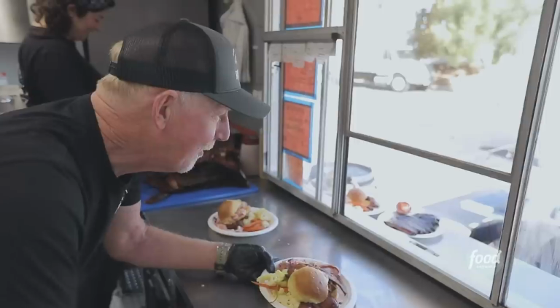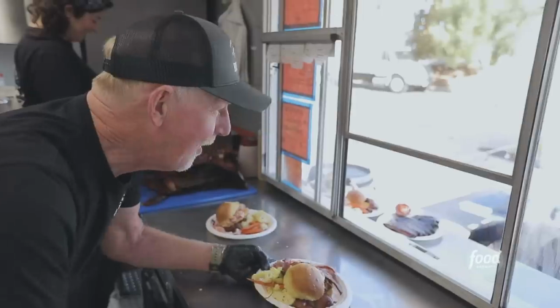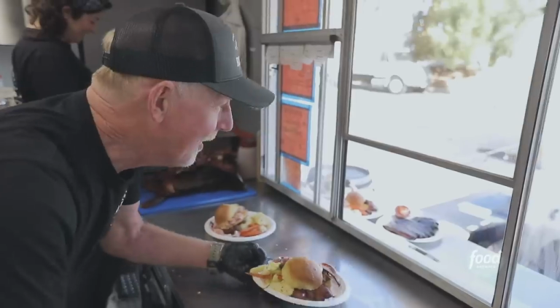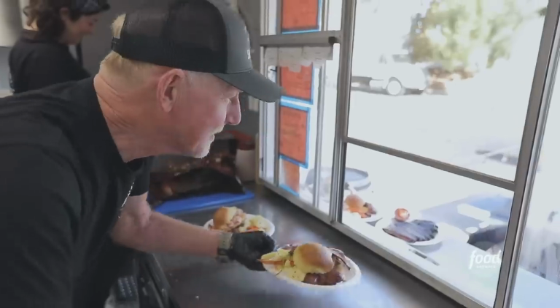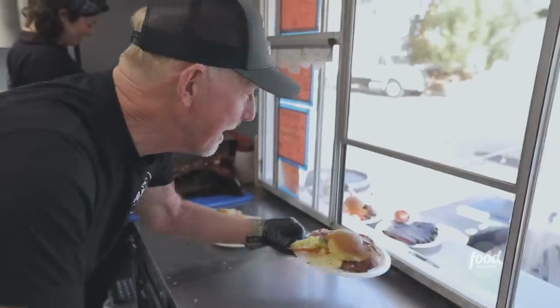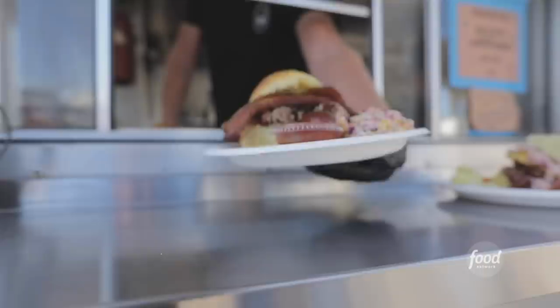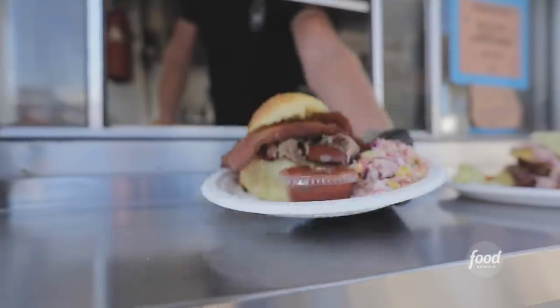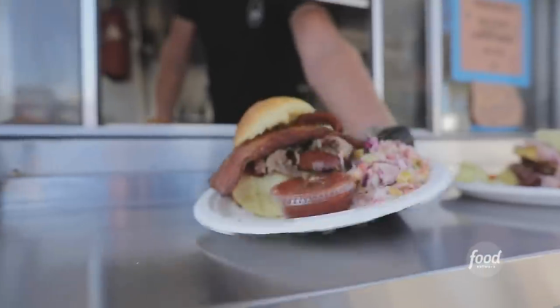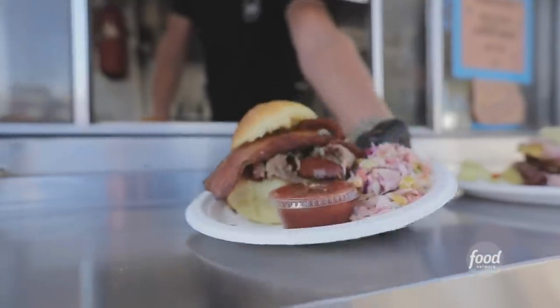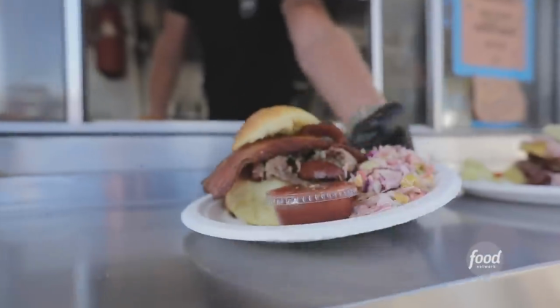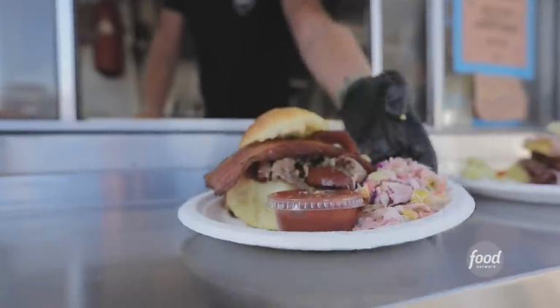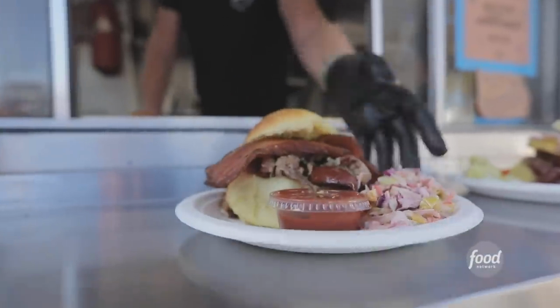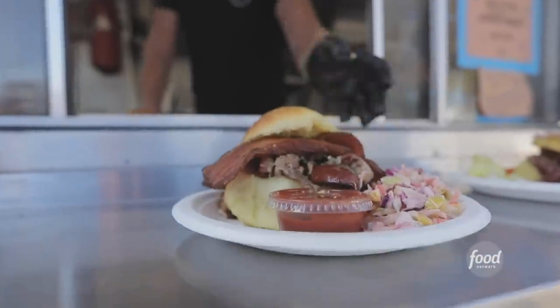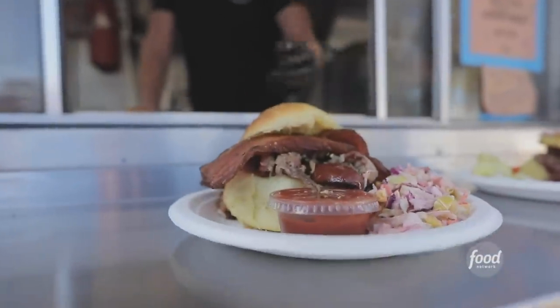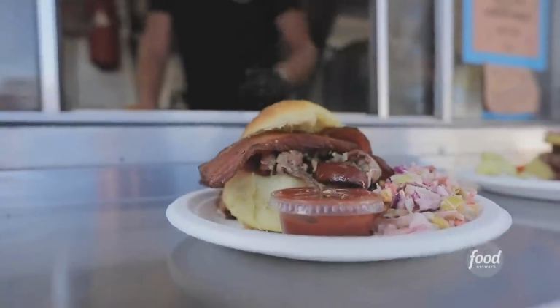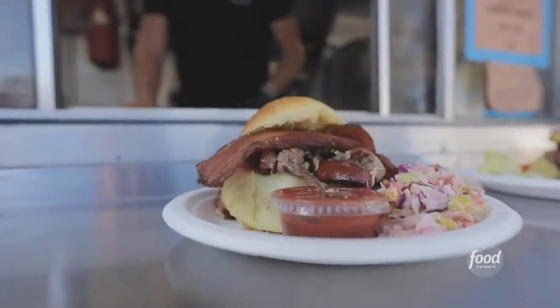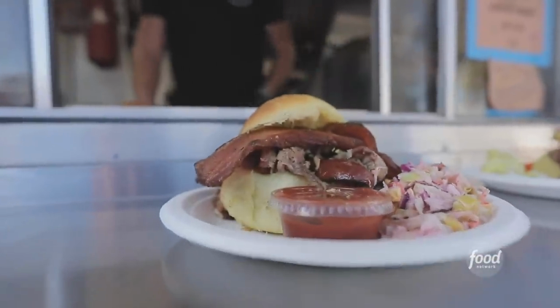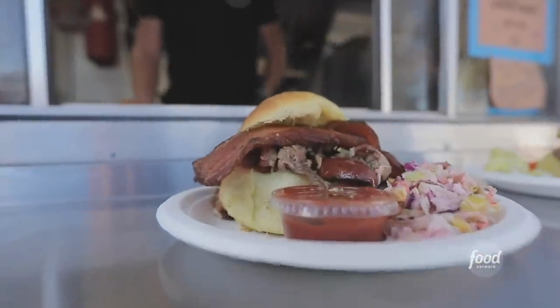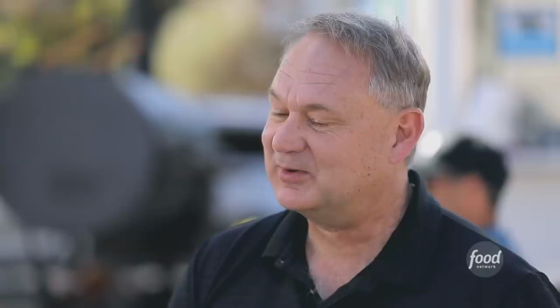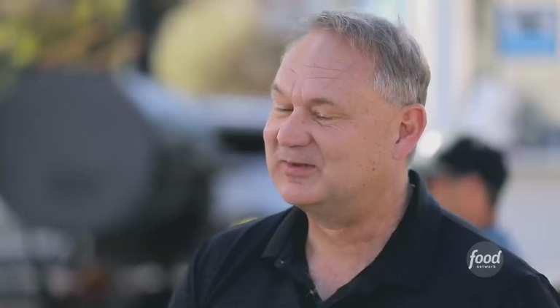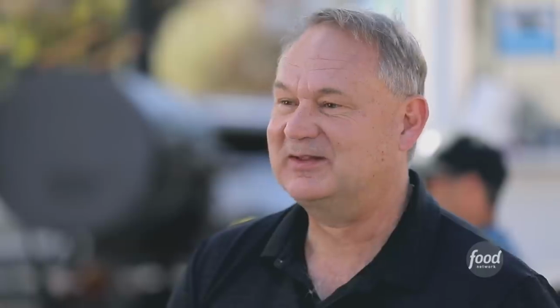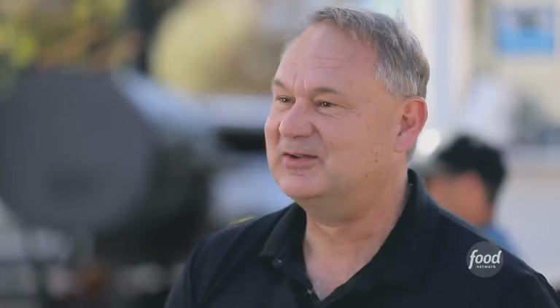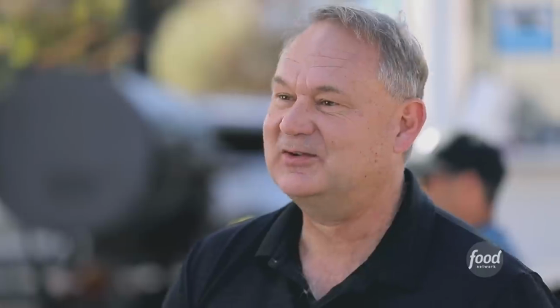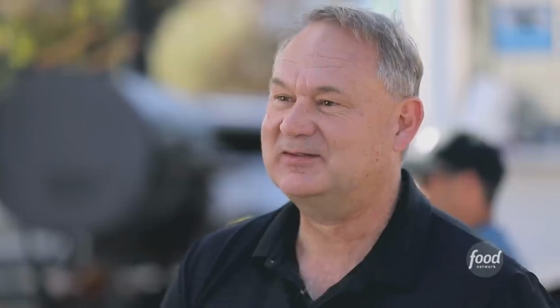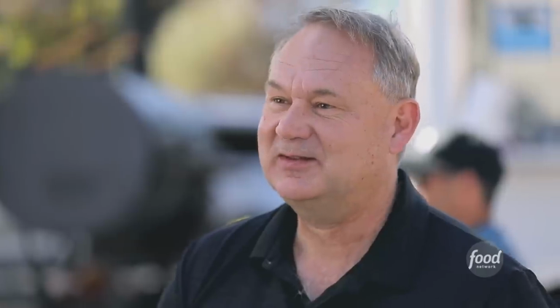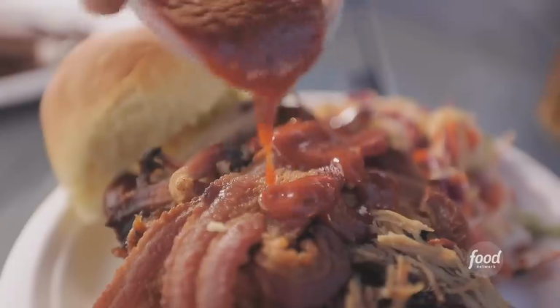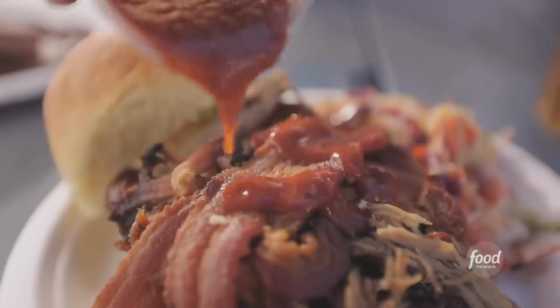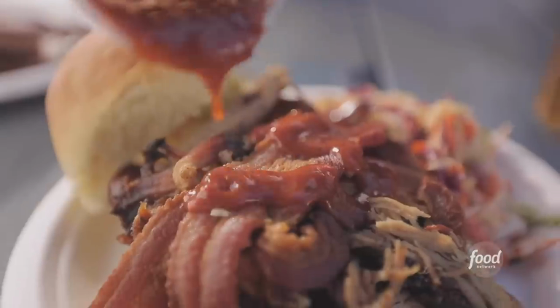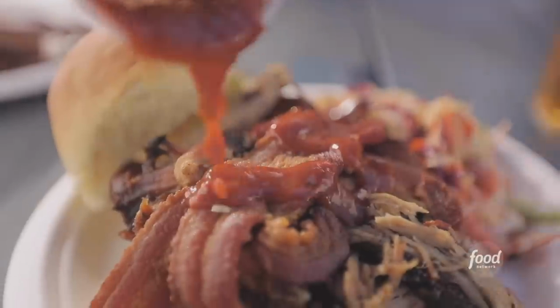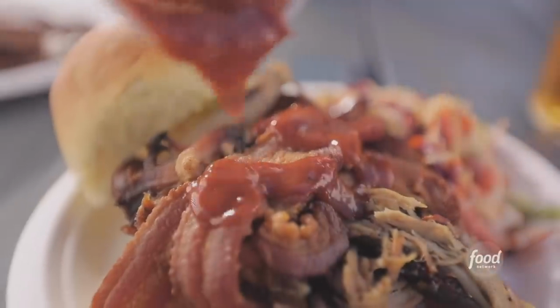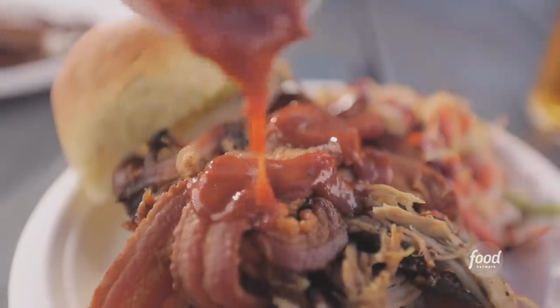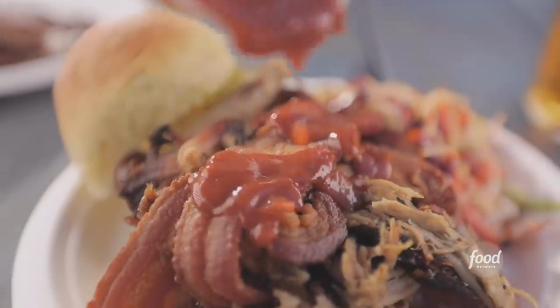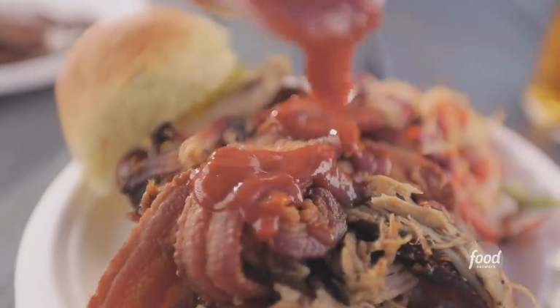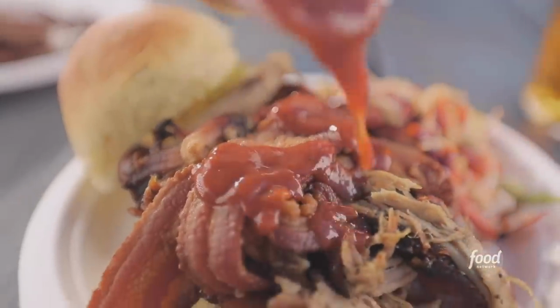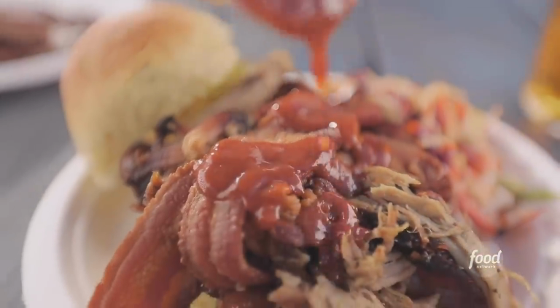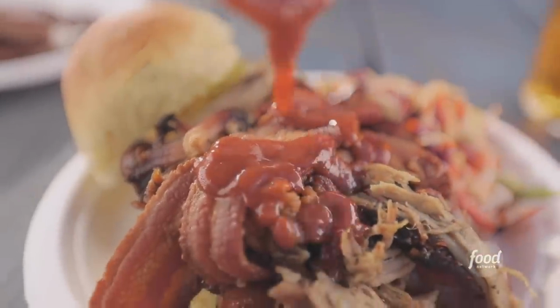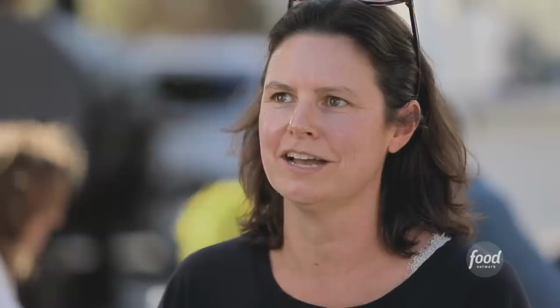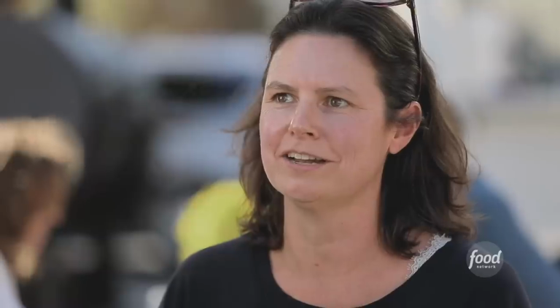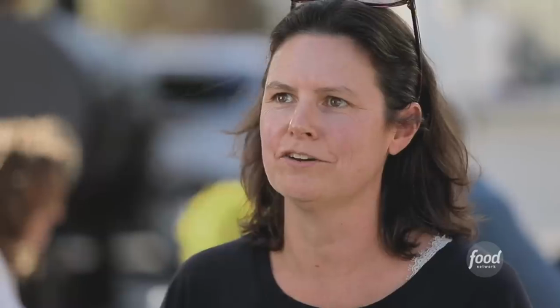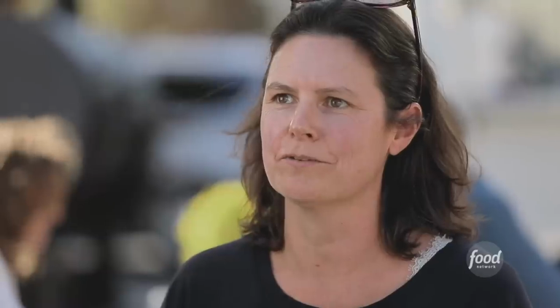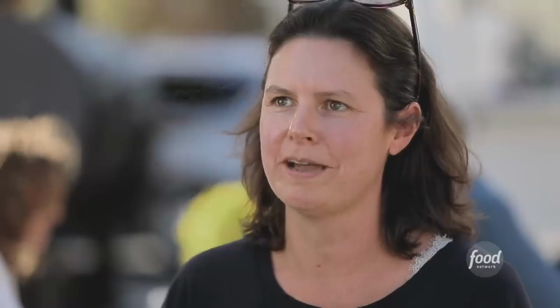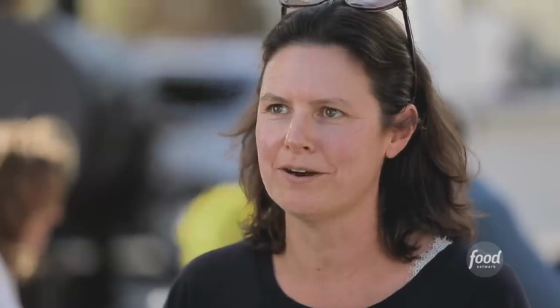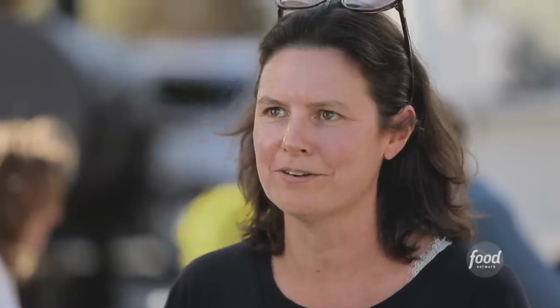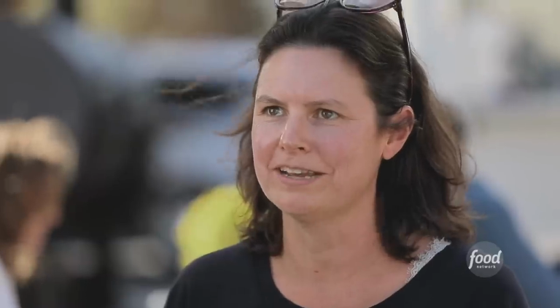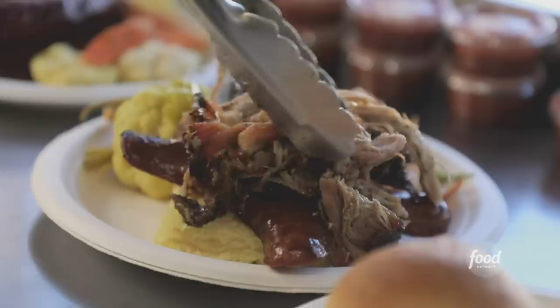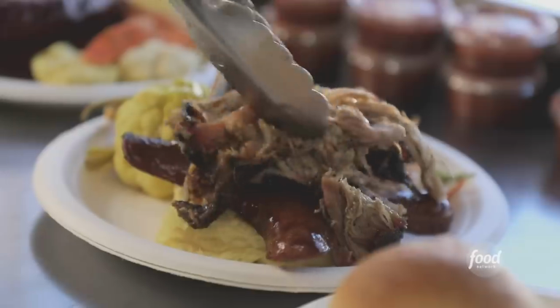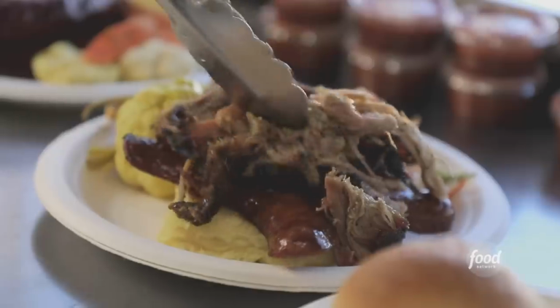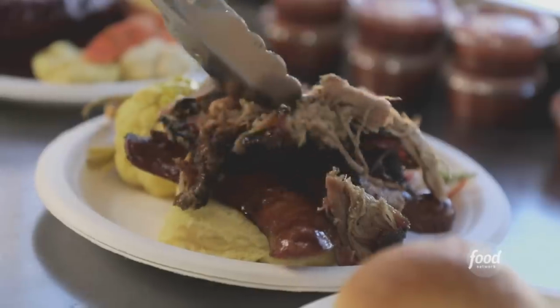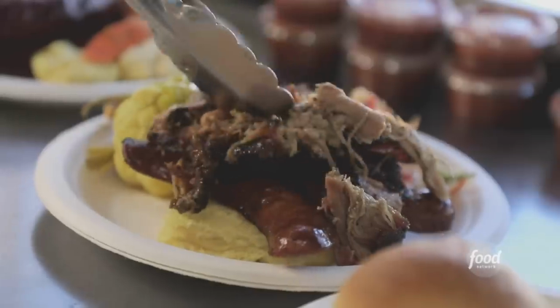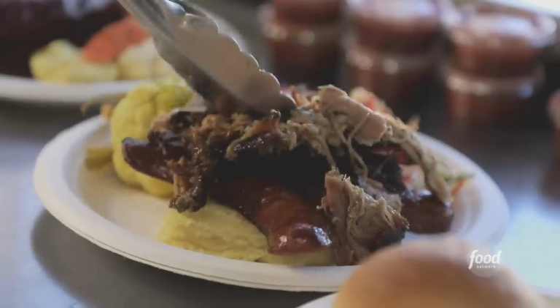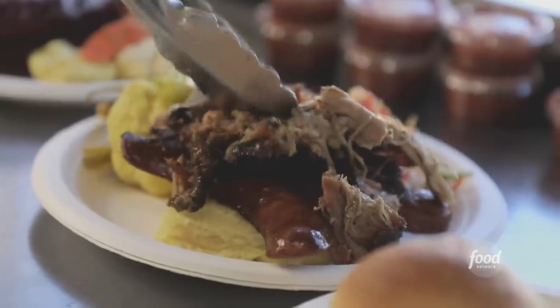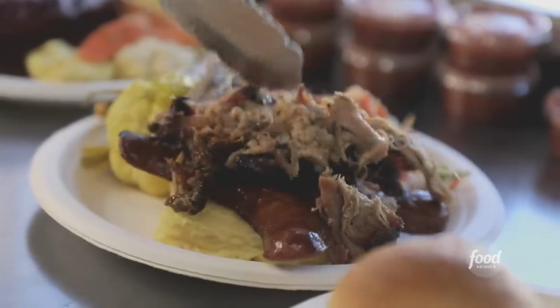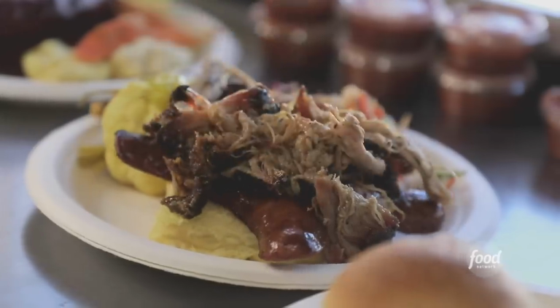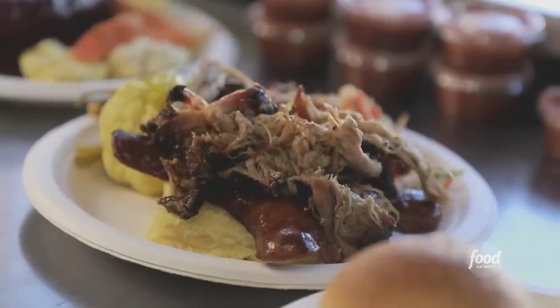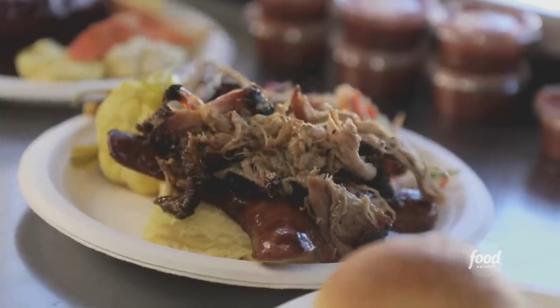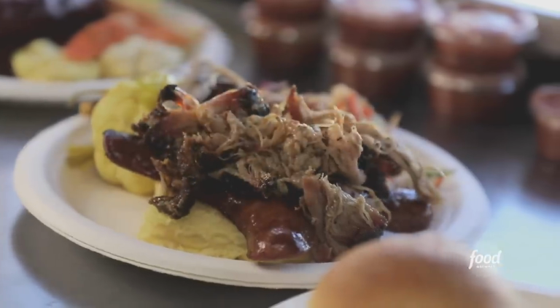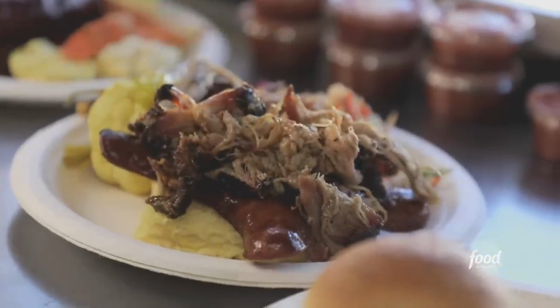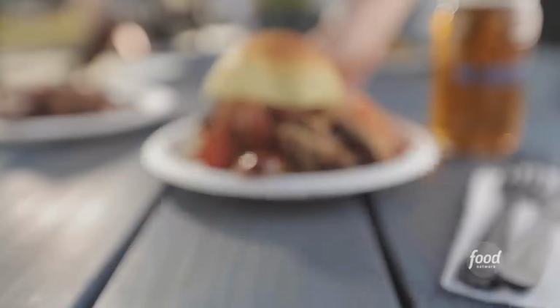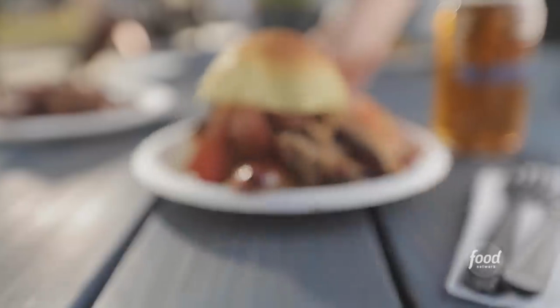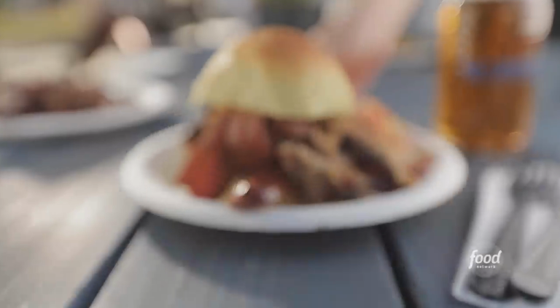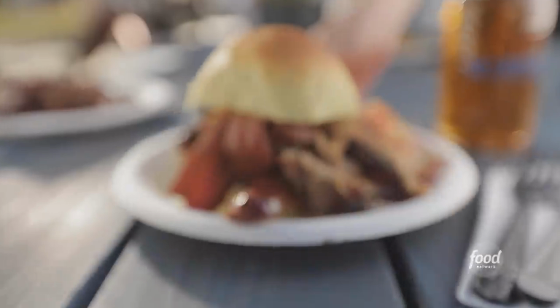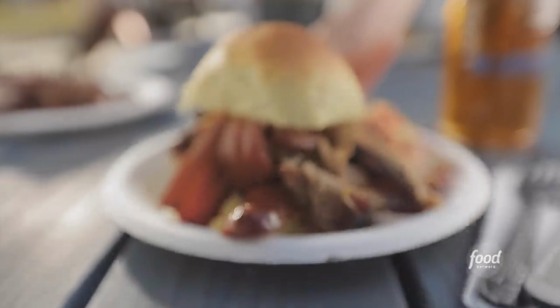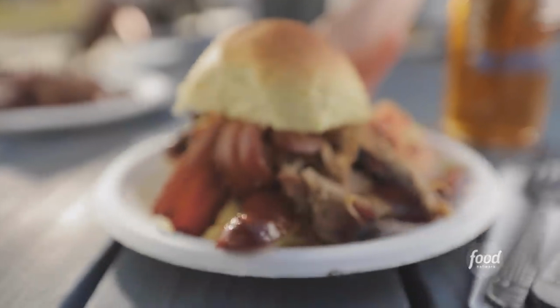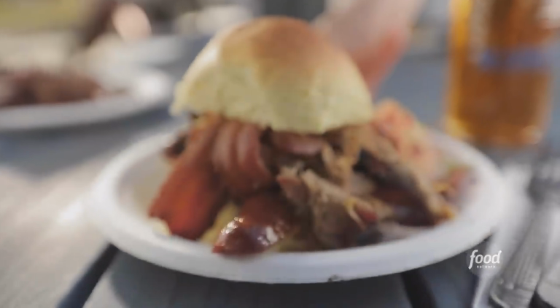Whole hog sandwich up for Jeff. Pork is perfectly cooked. It's good spice but not overpowering. The flavor of the smoke — that's my favorite.